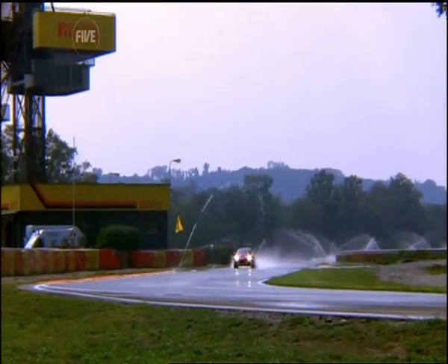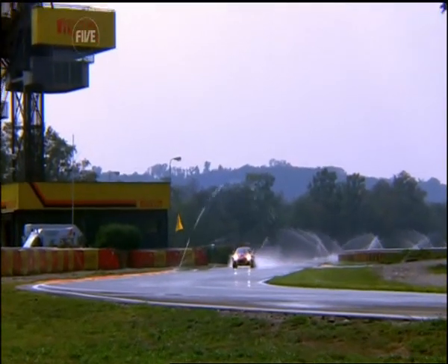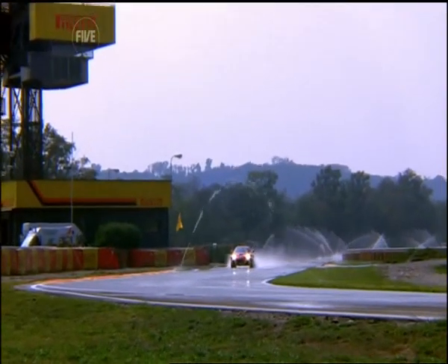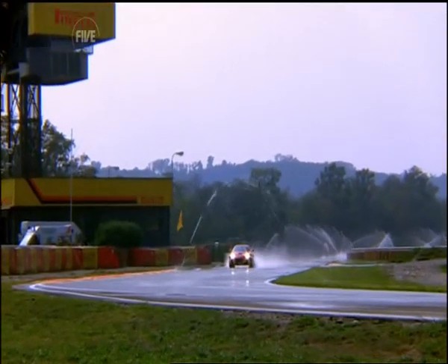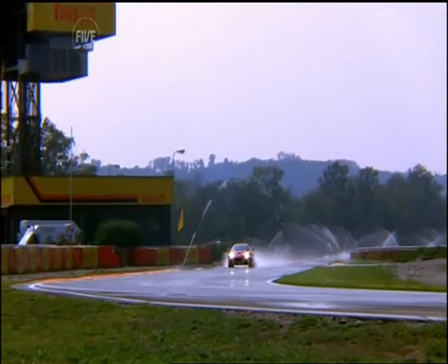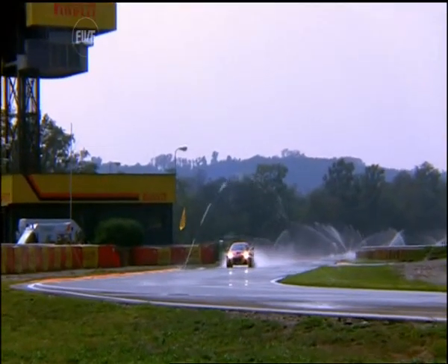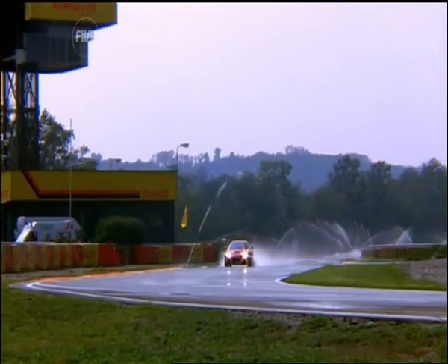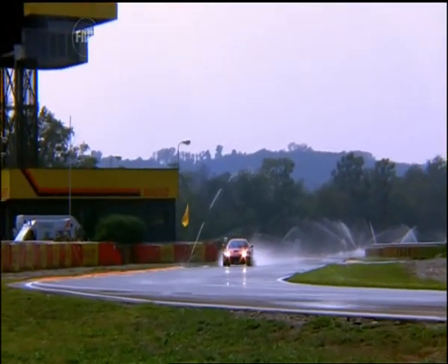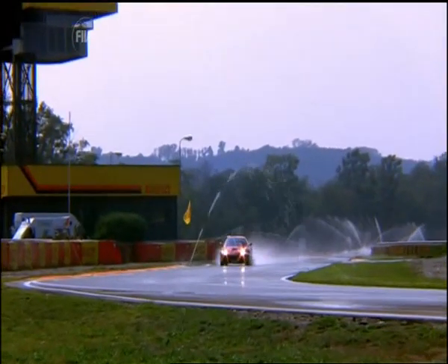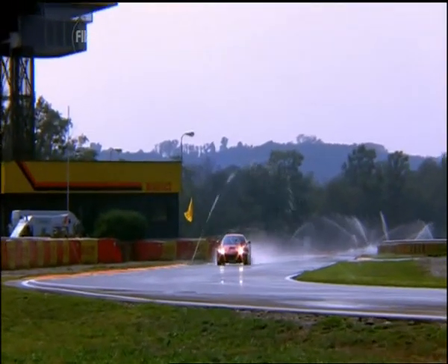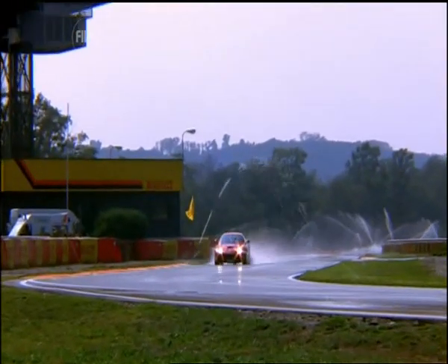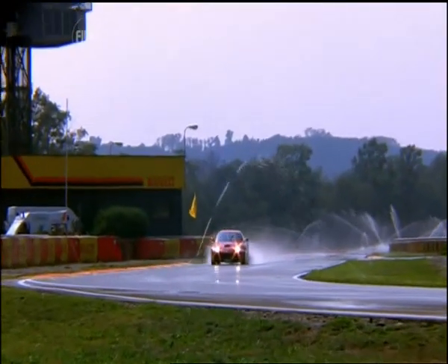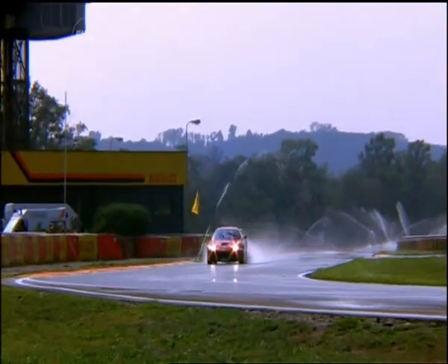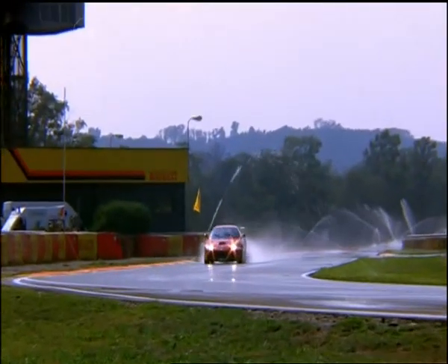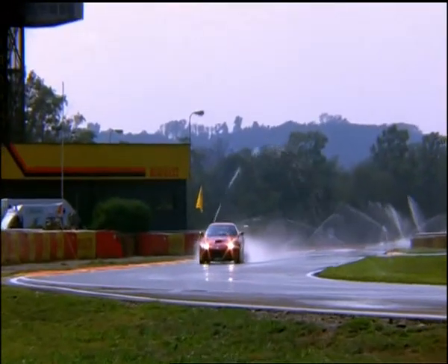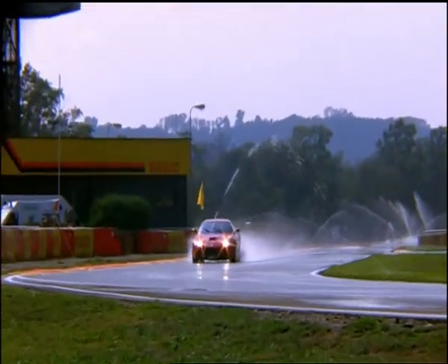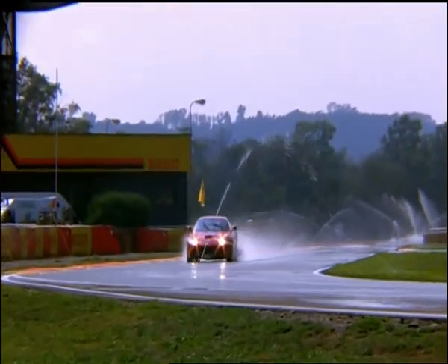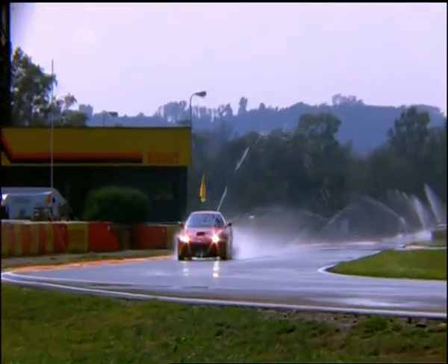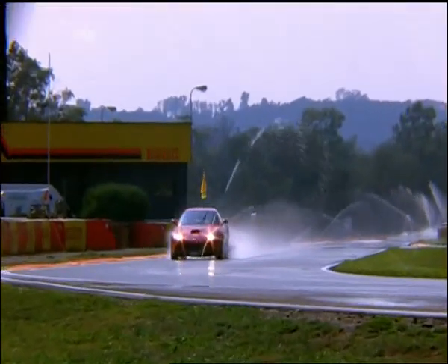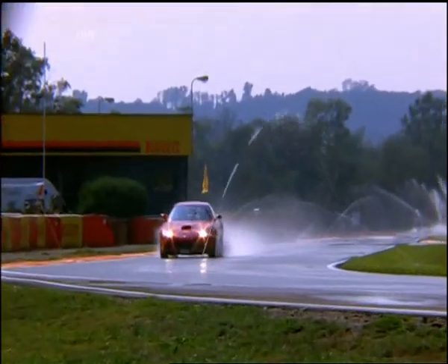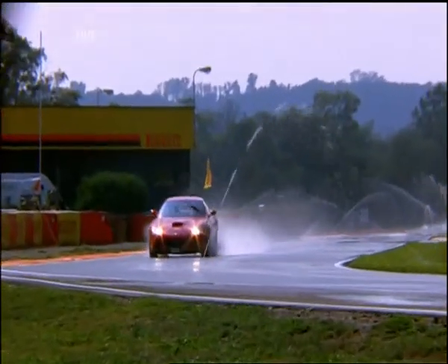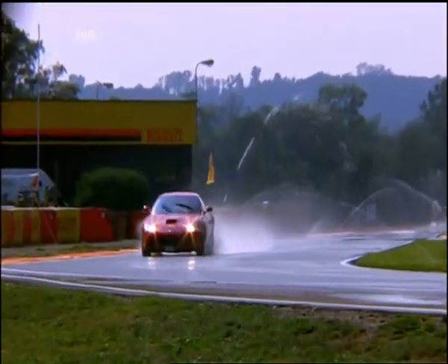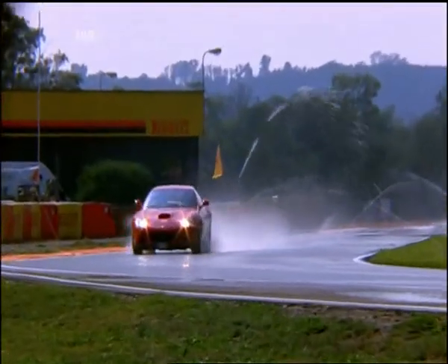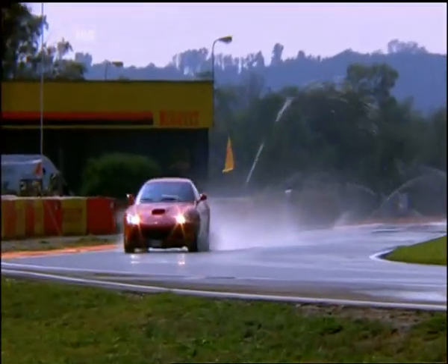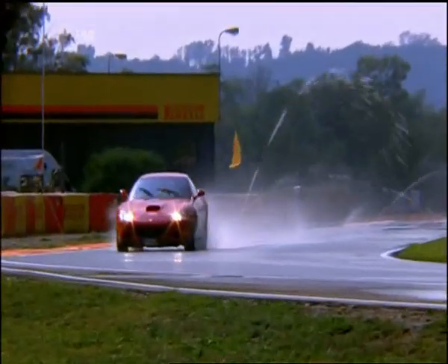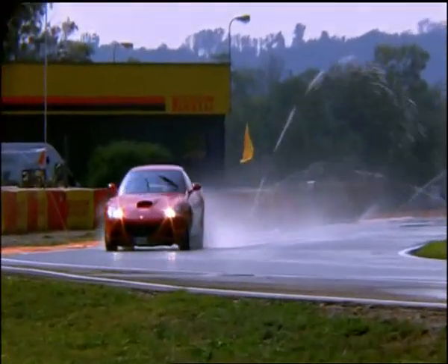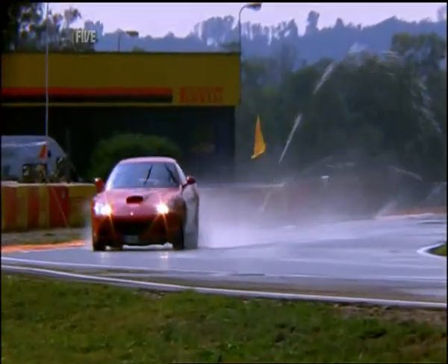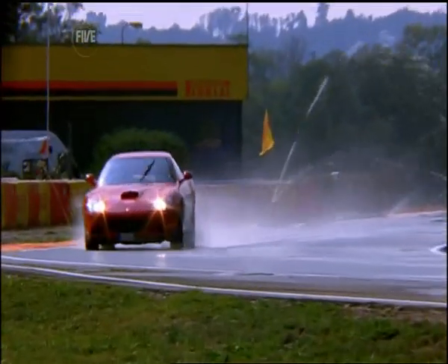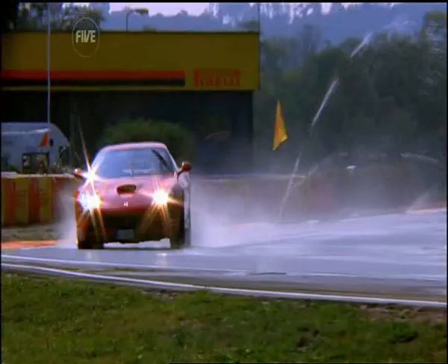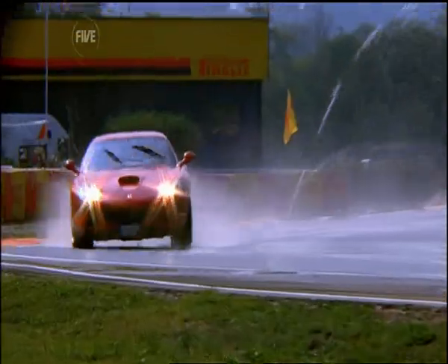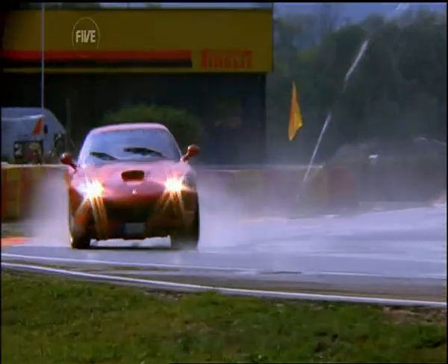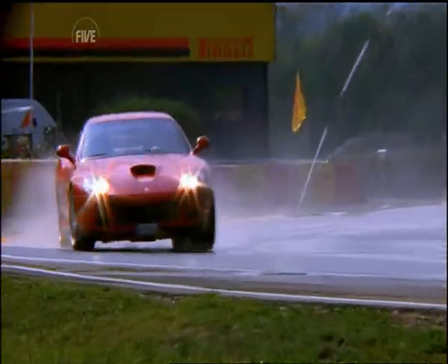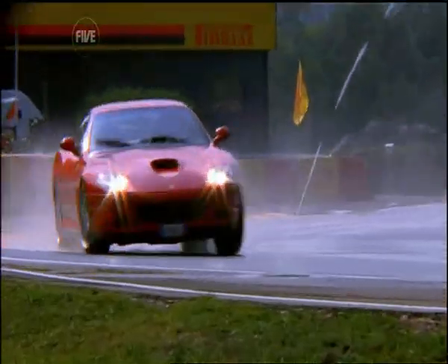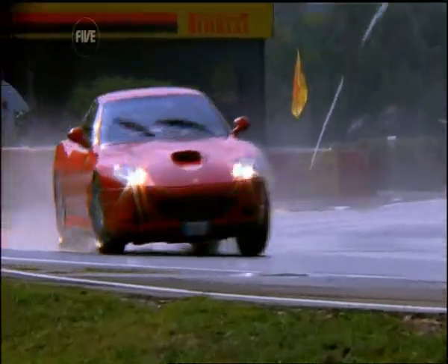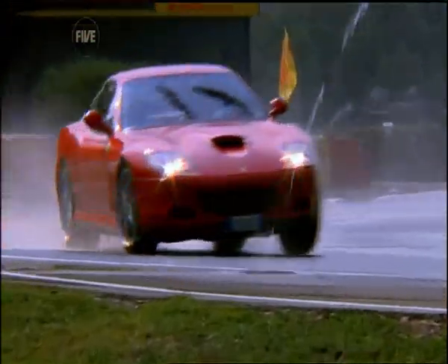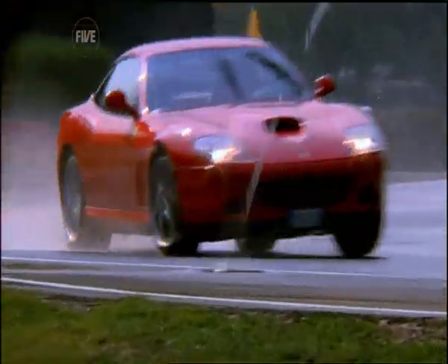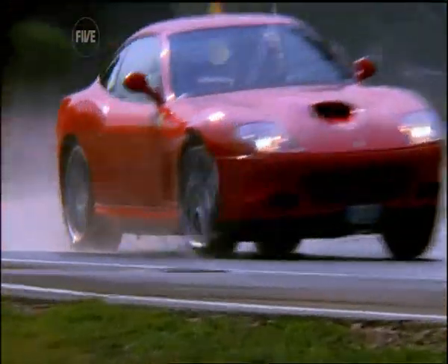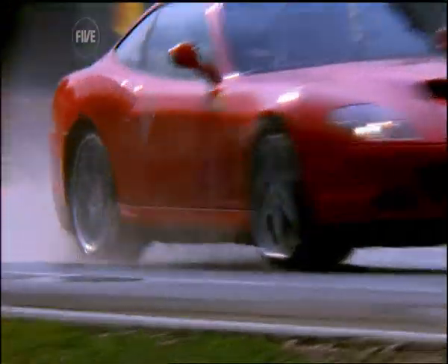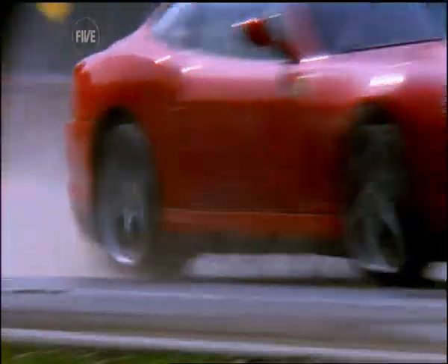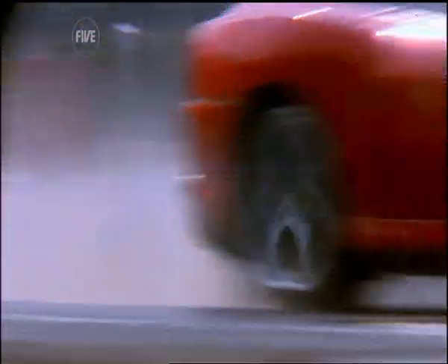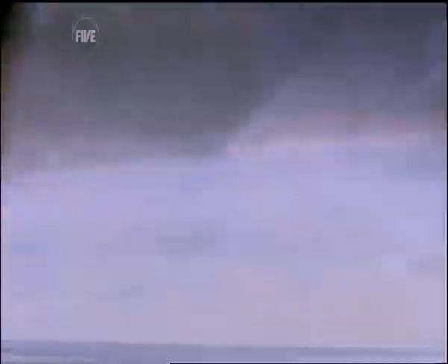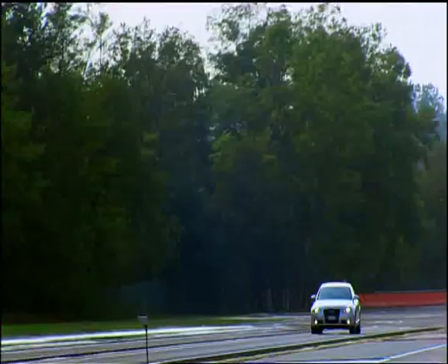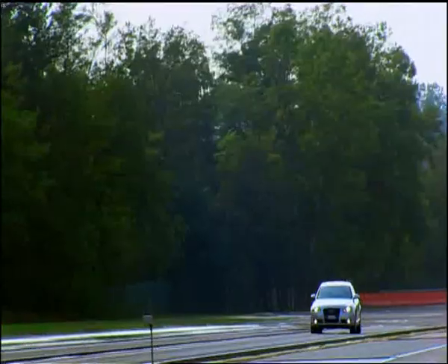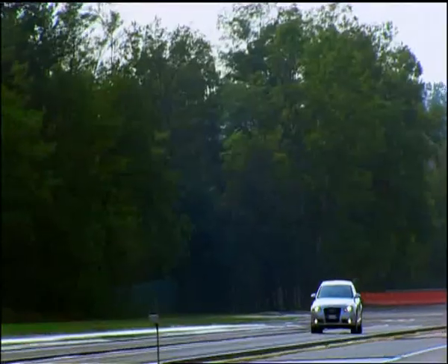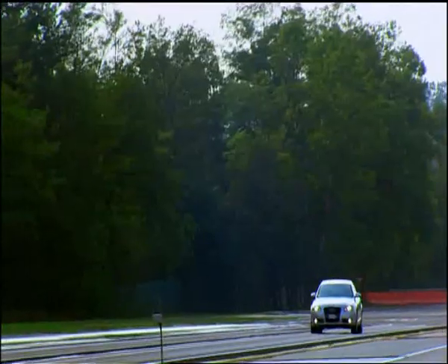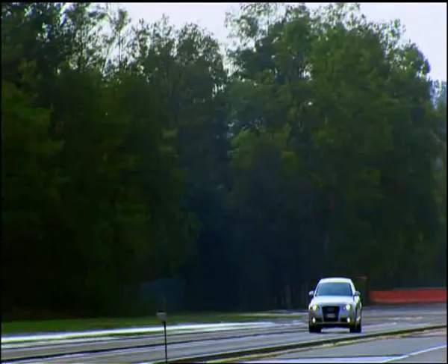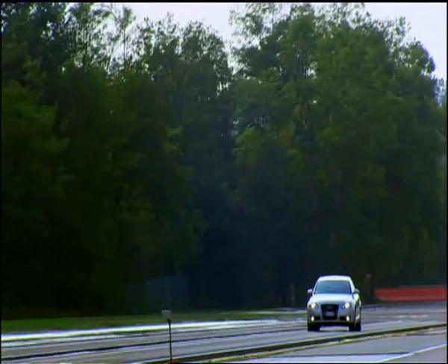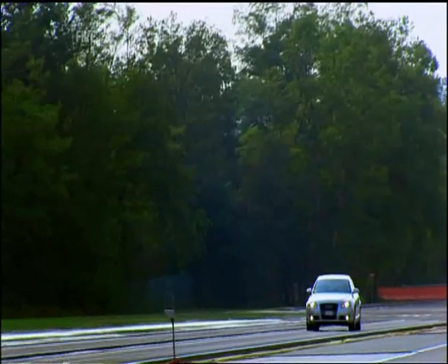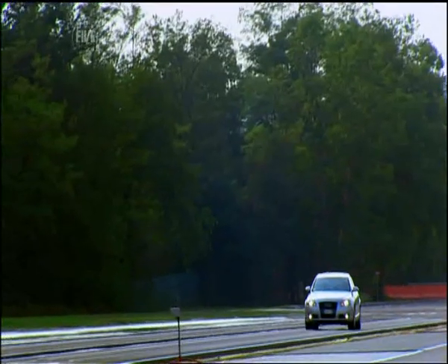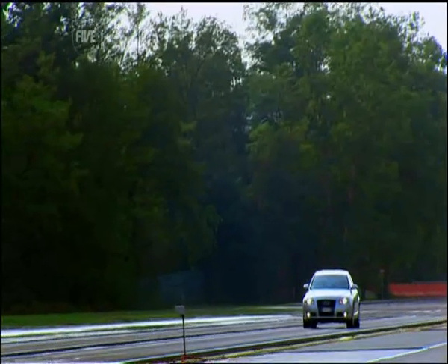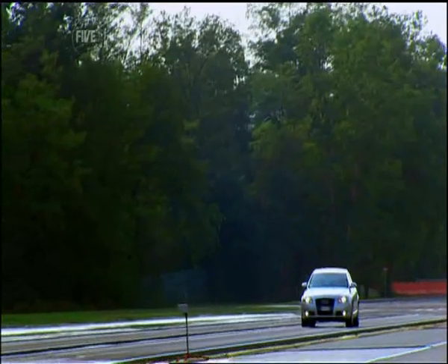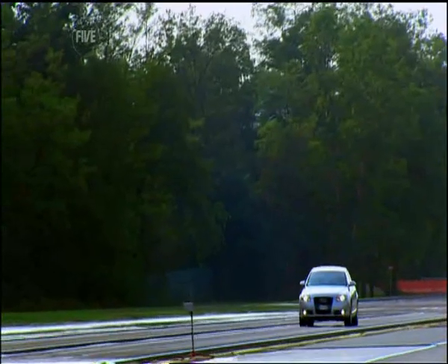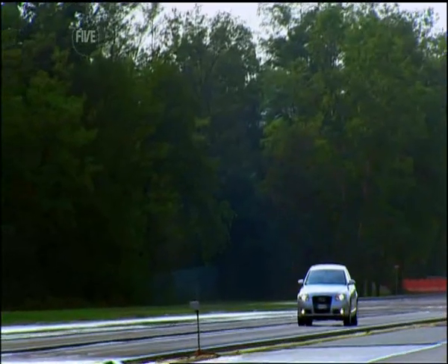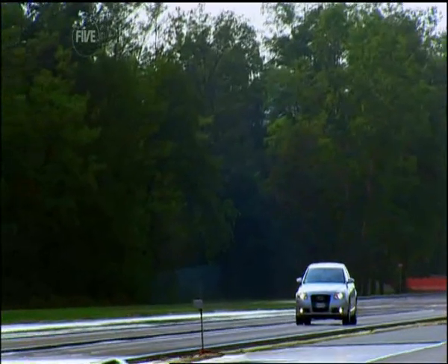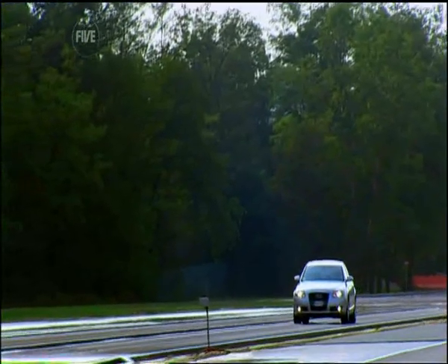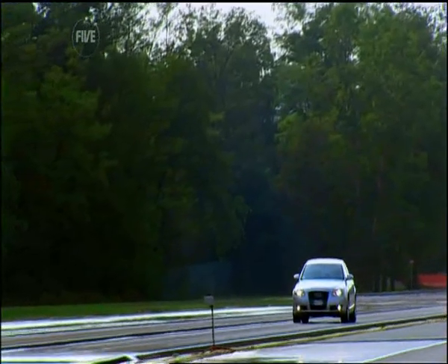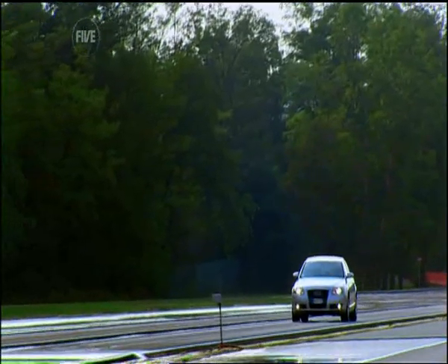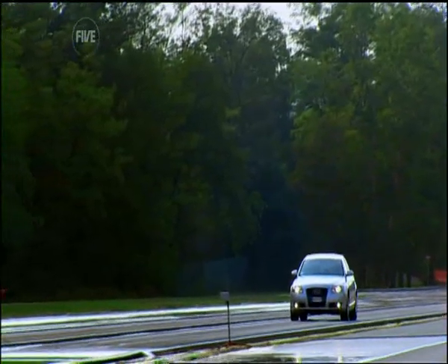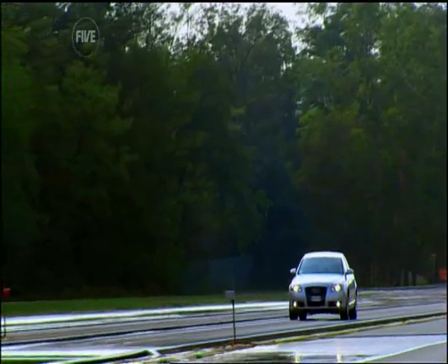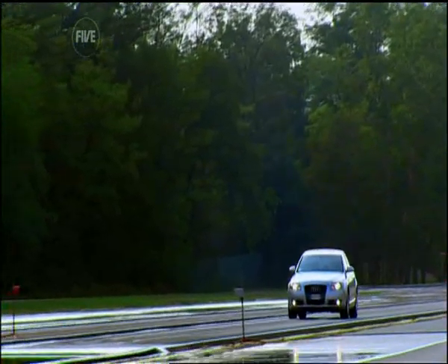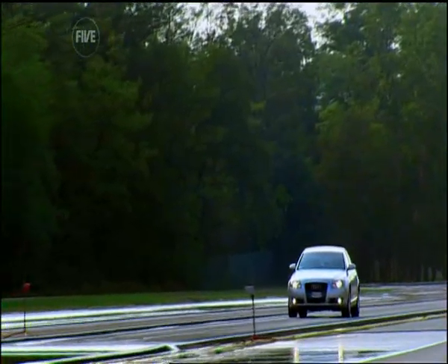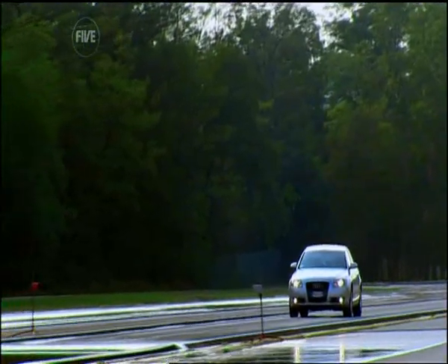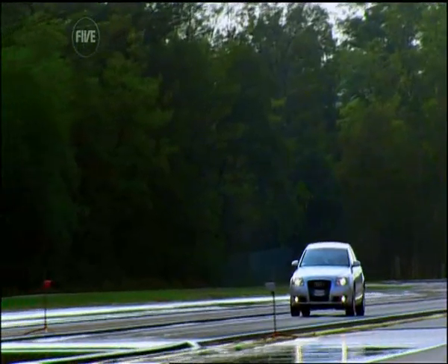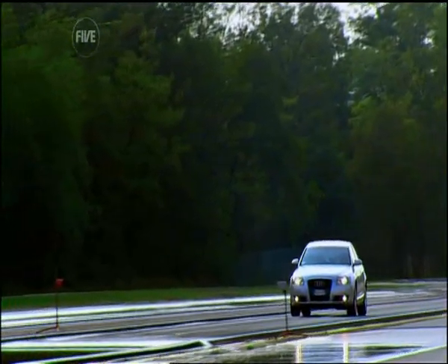We've come to a test track just outside Milan in Italy, the spiritual home of reckless driving and flash cars.